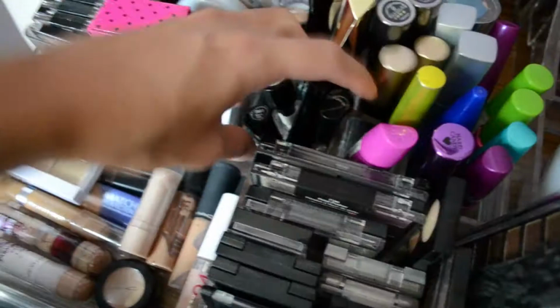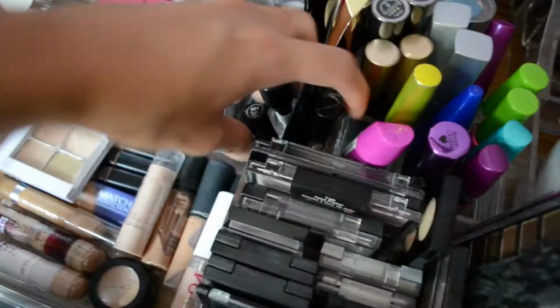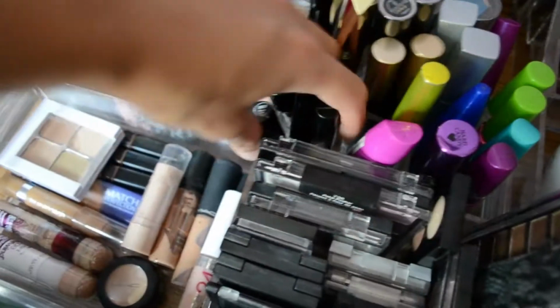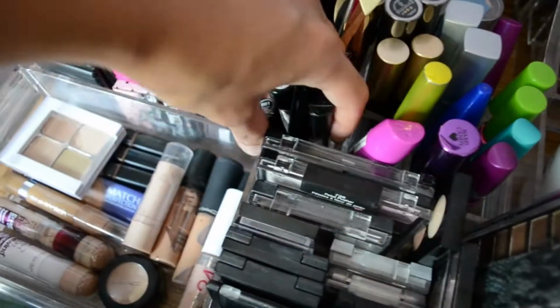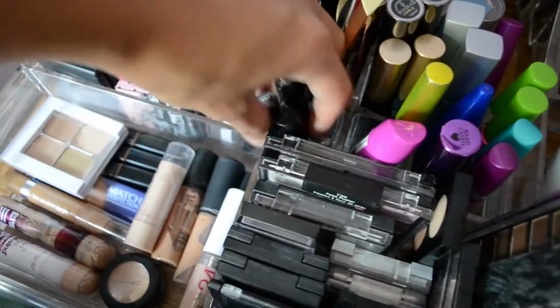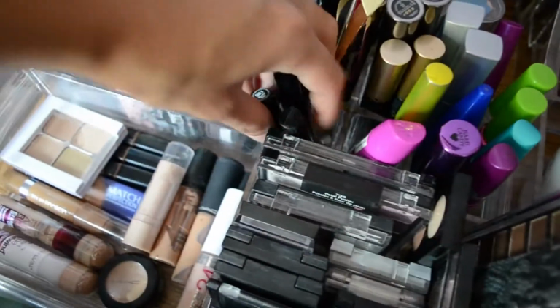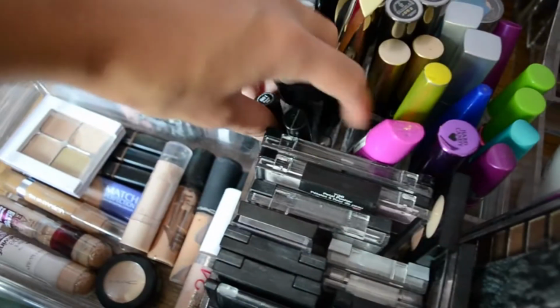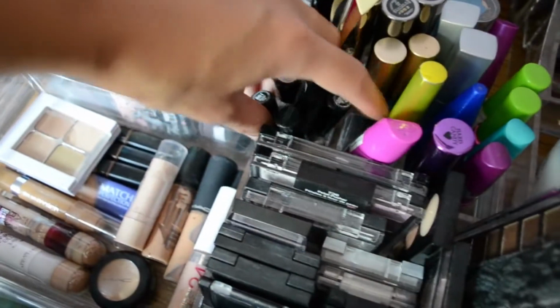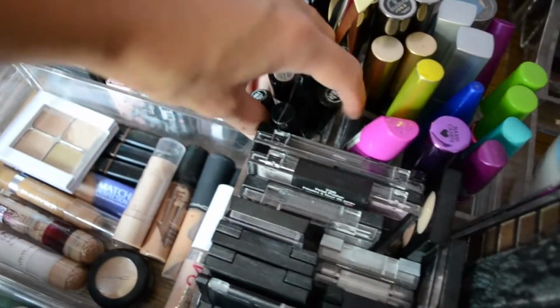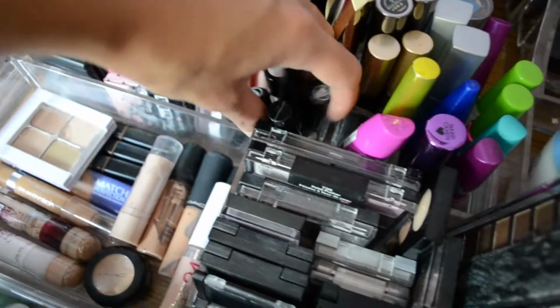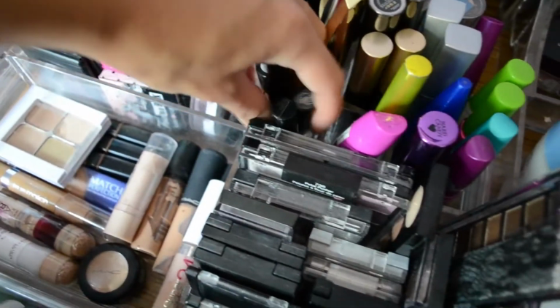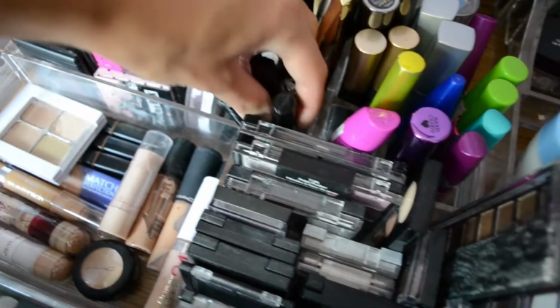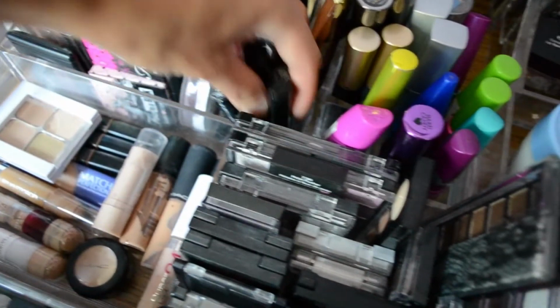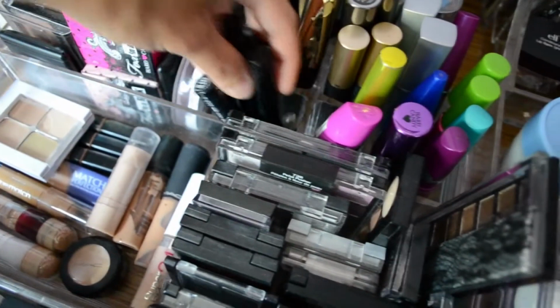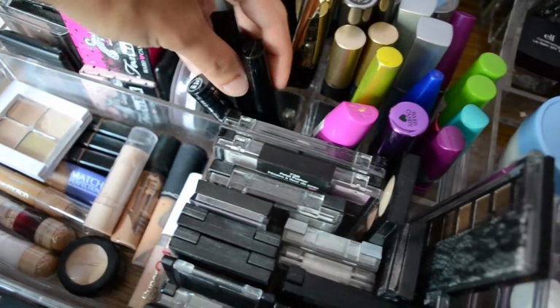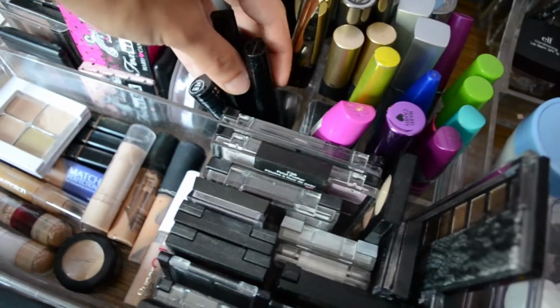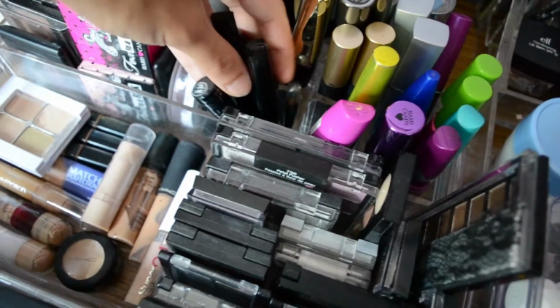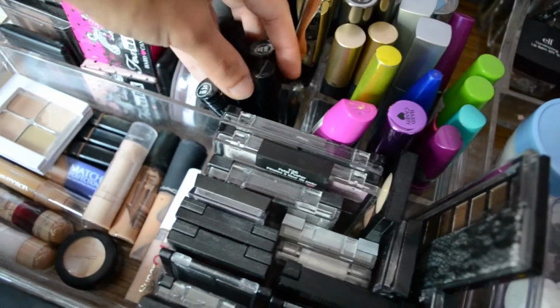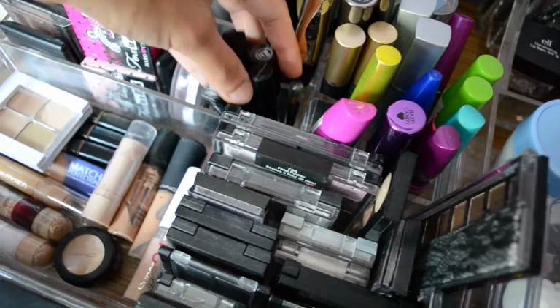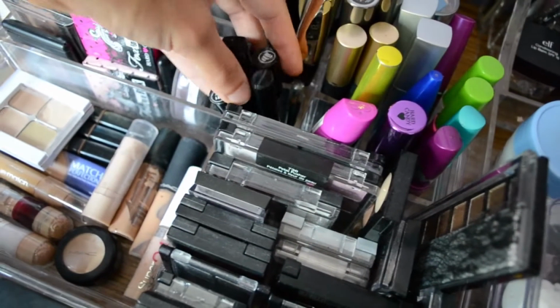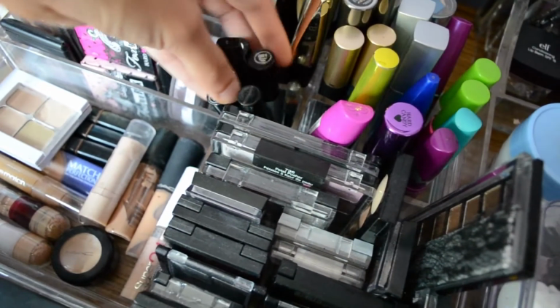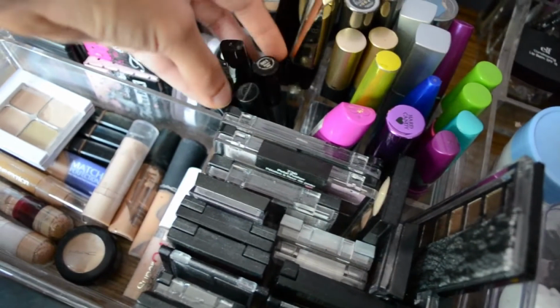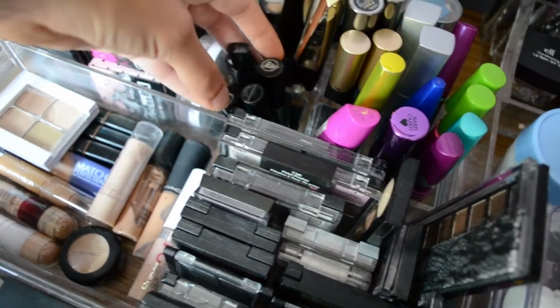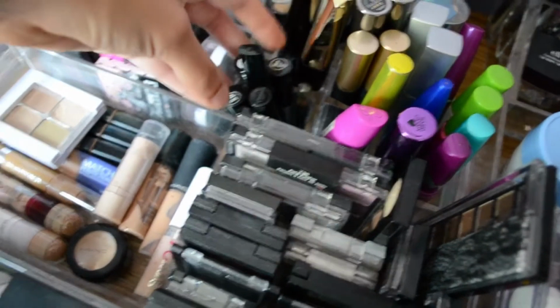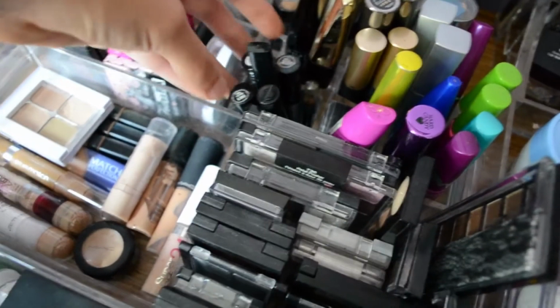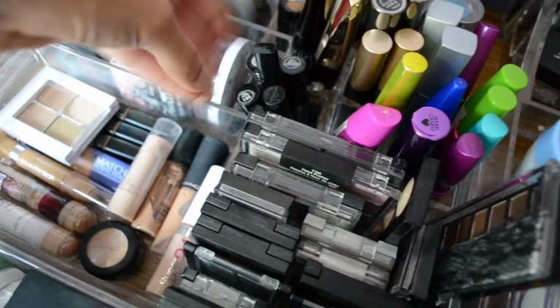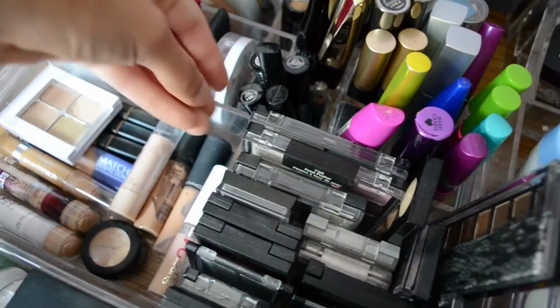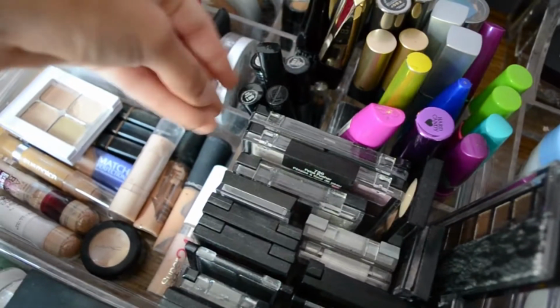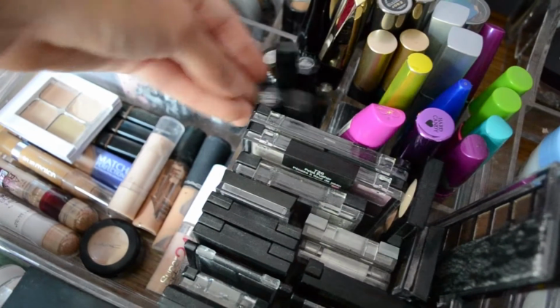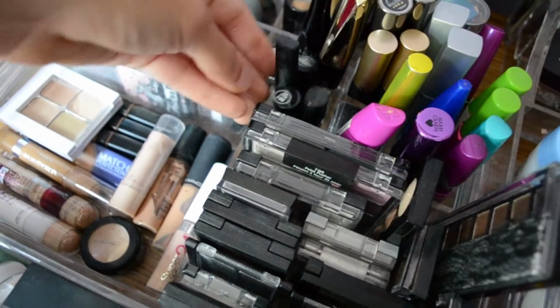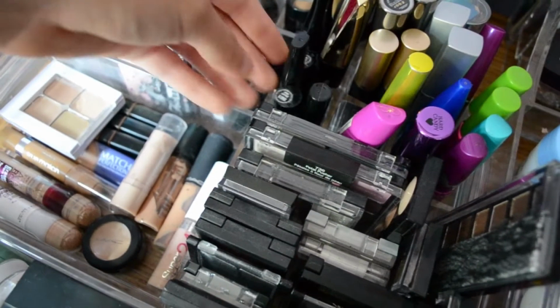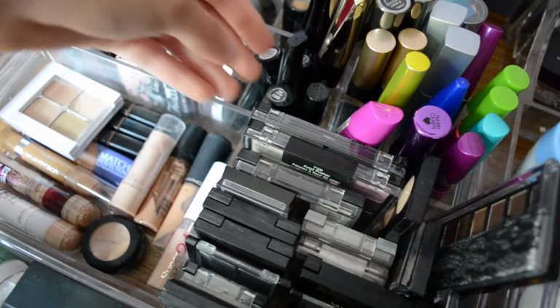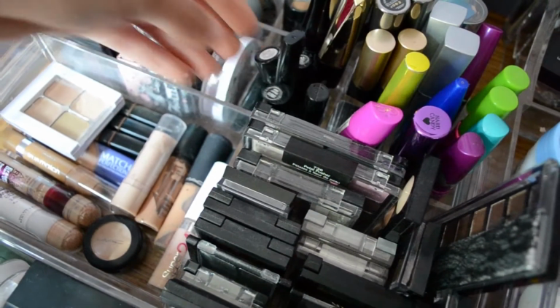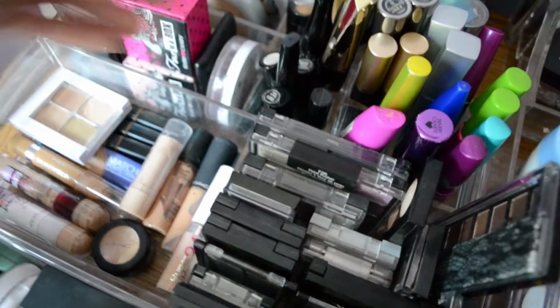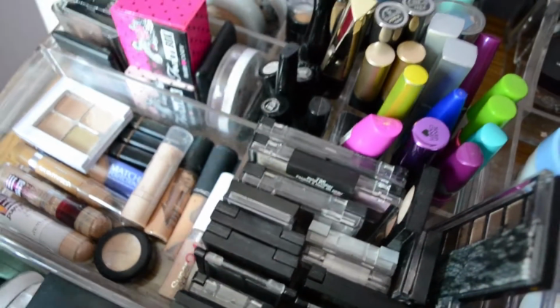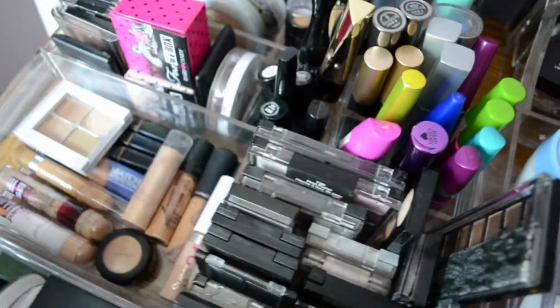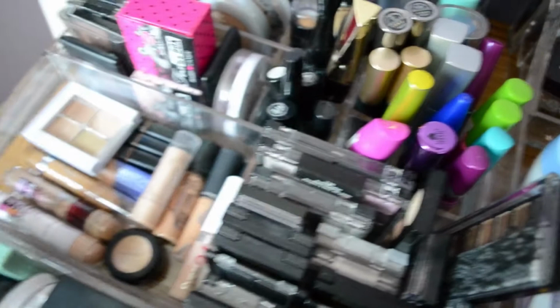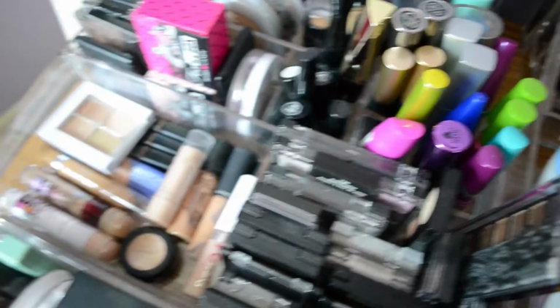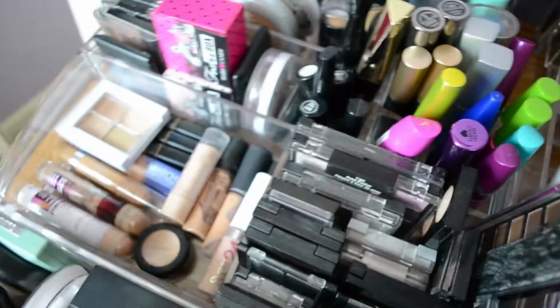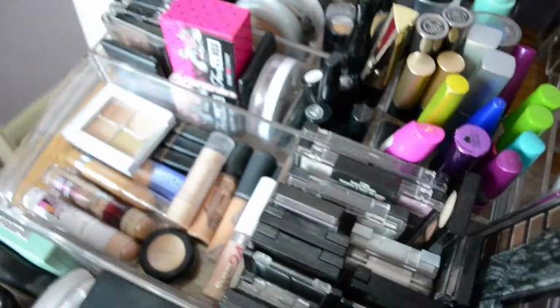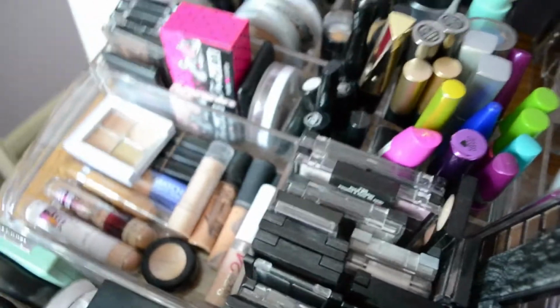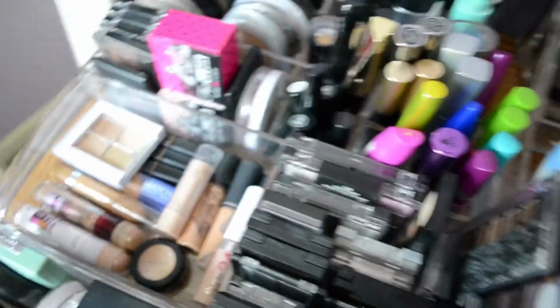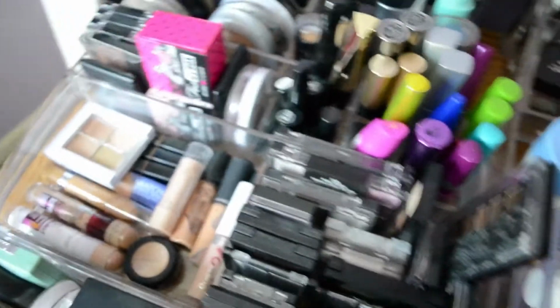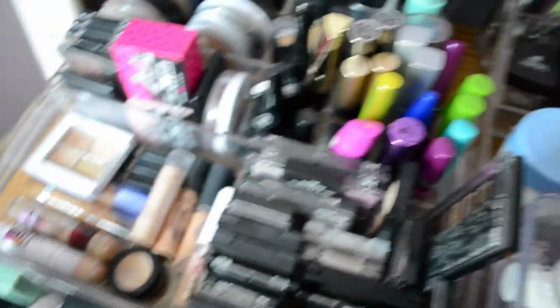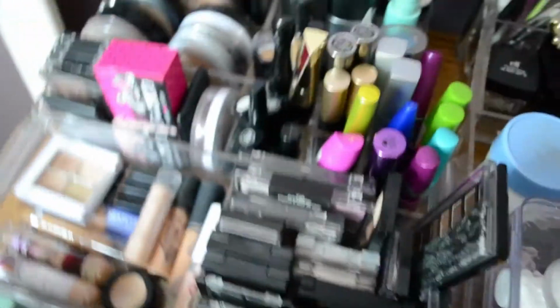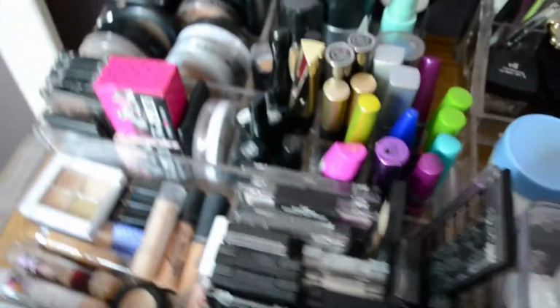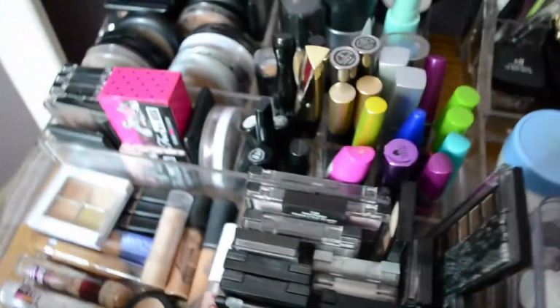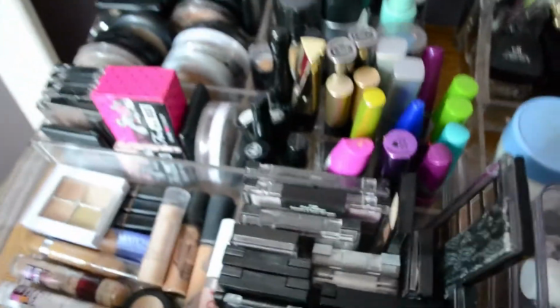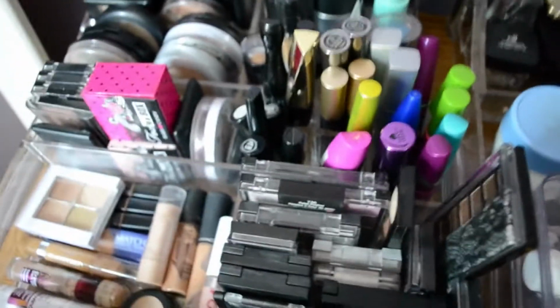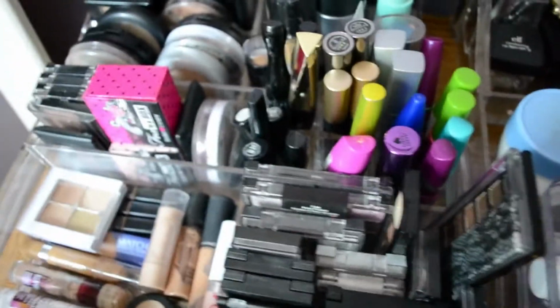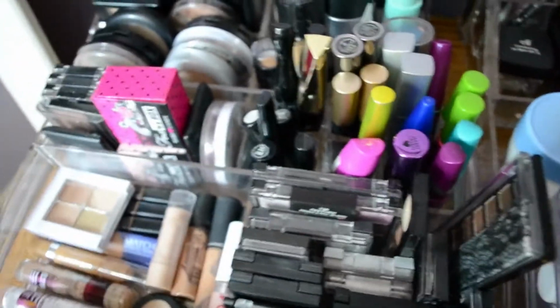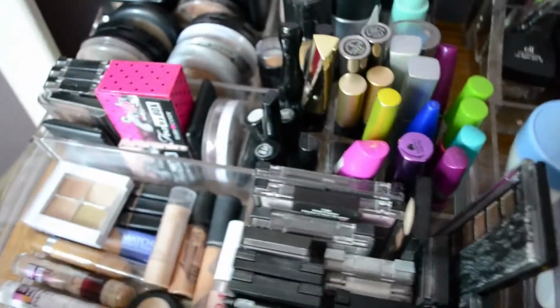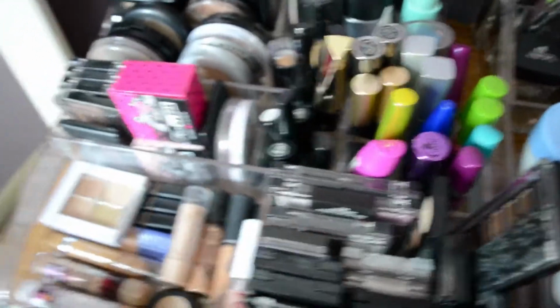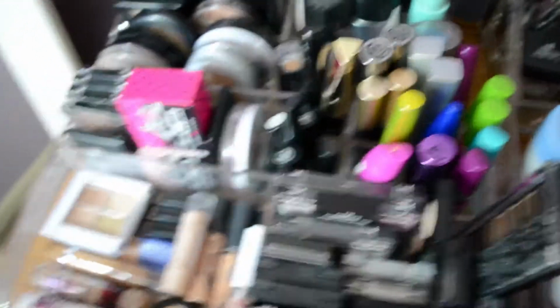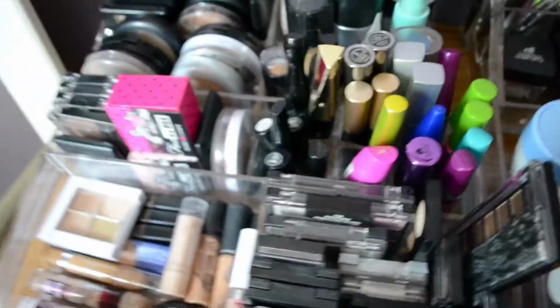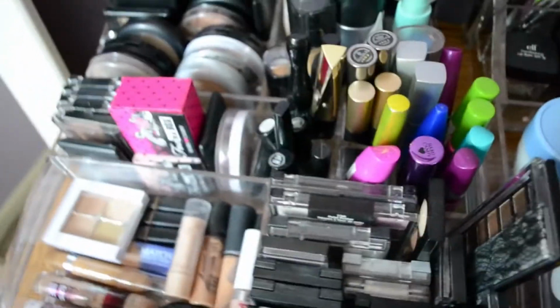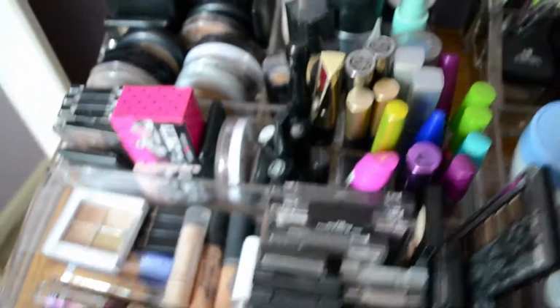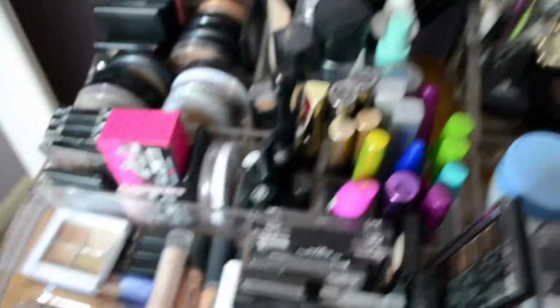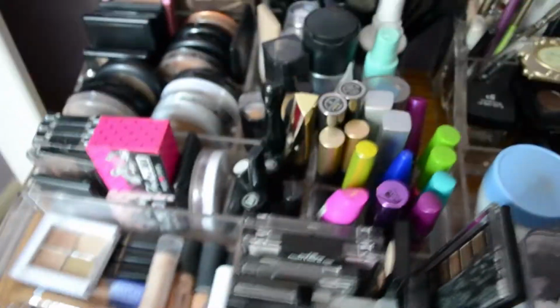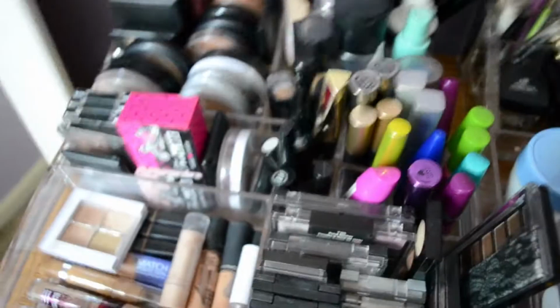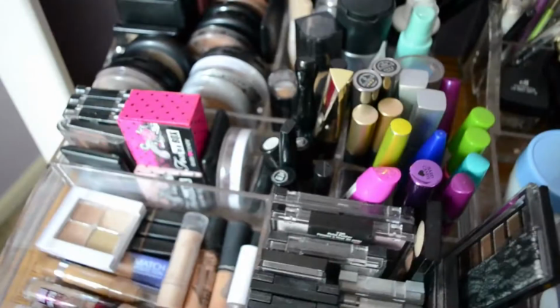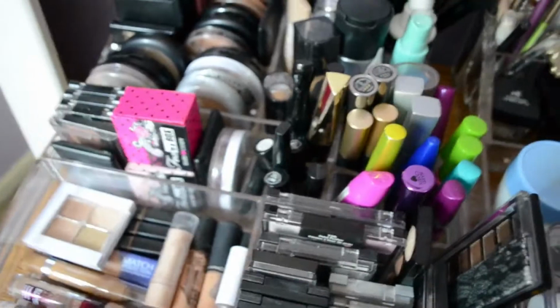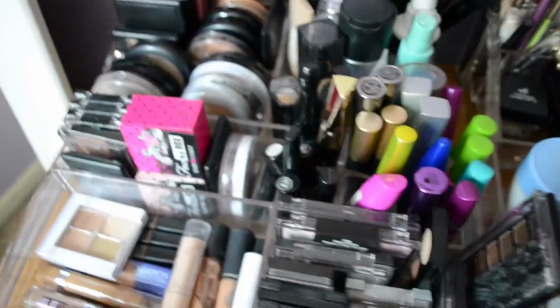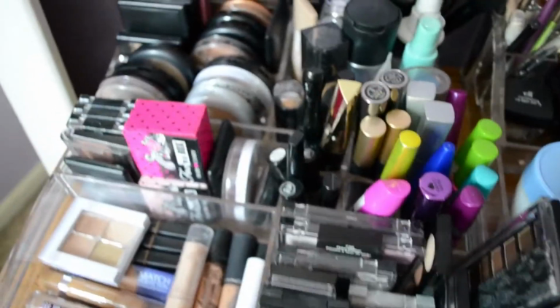Right here I just have some eyeliners — liquid liners and some pencil which I really like. So that is everything for that section.